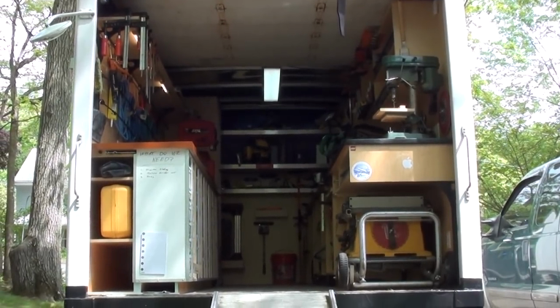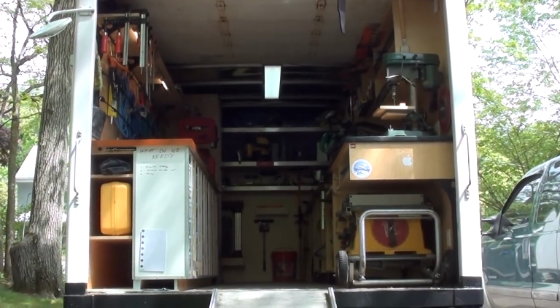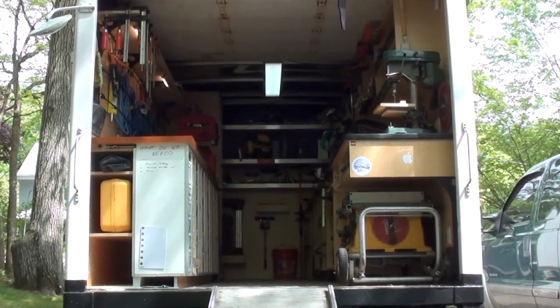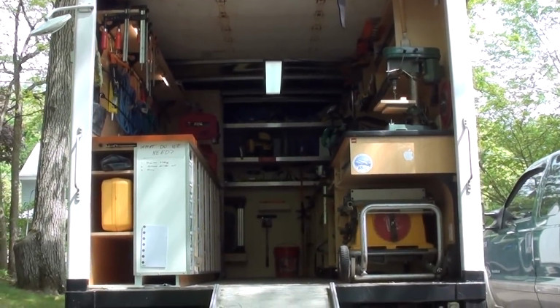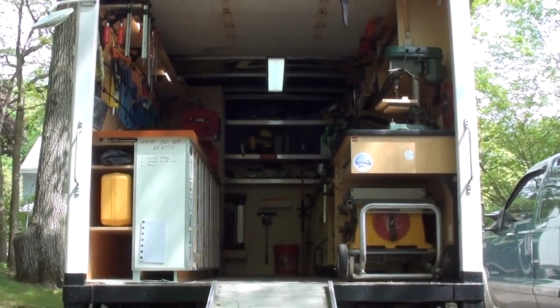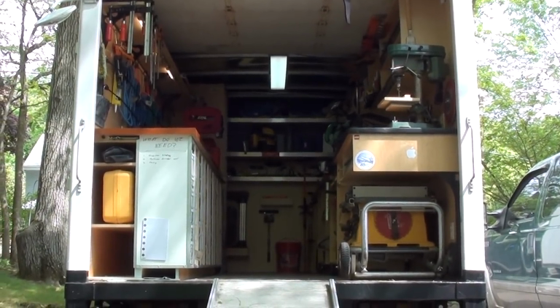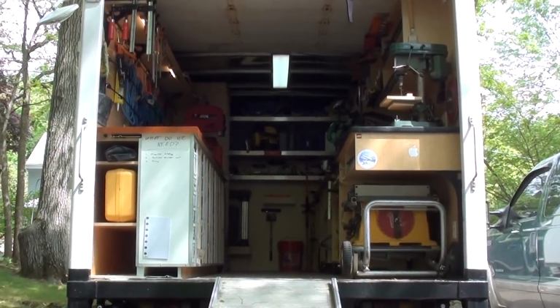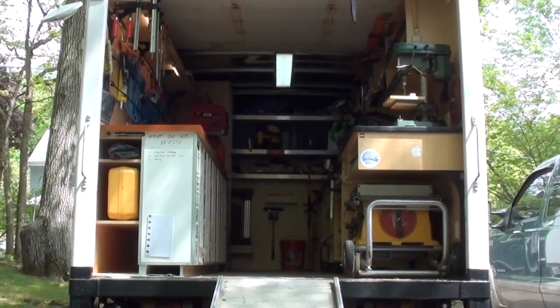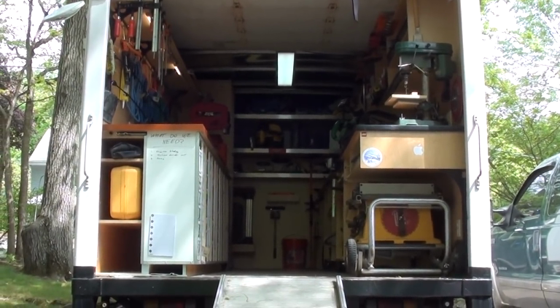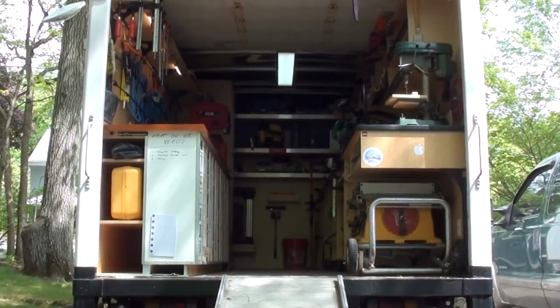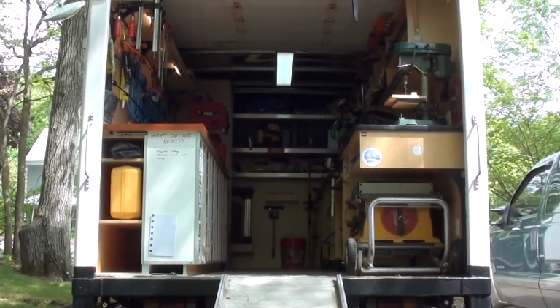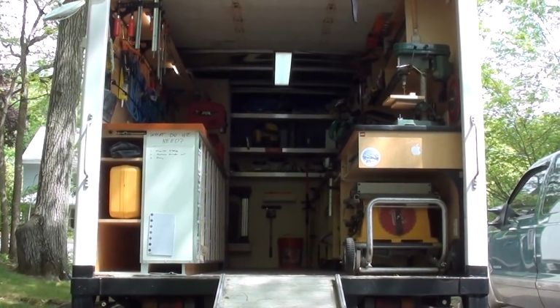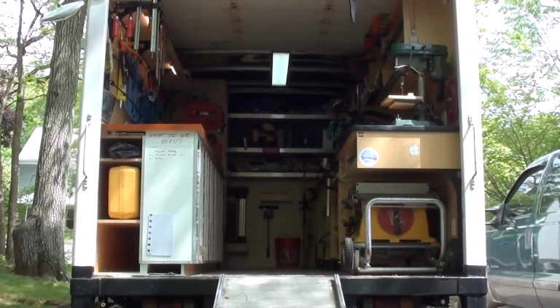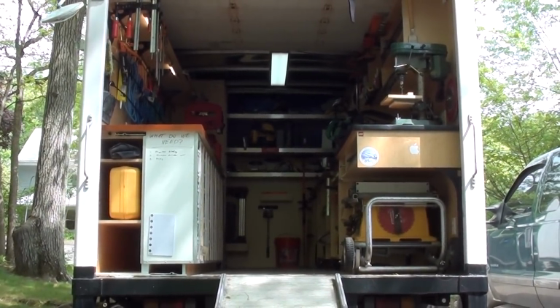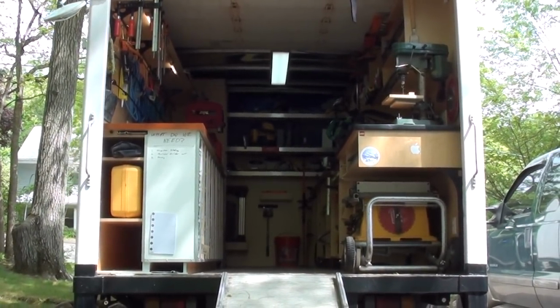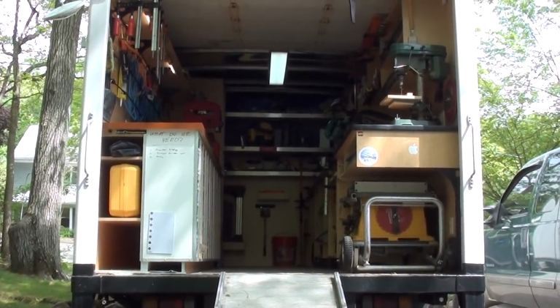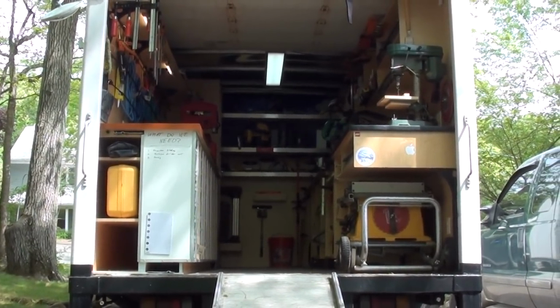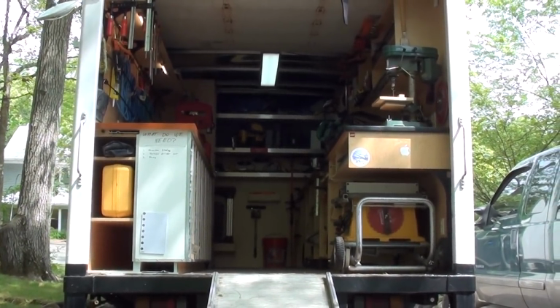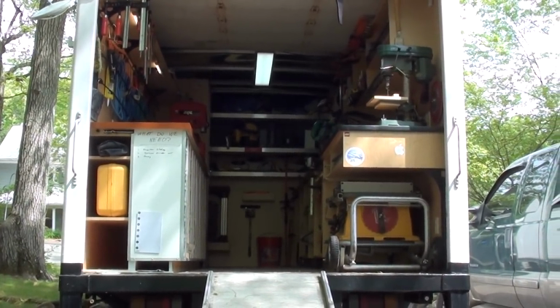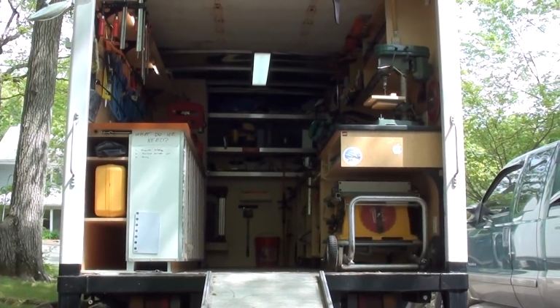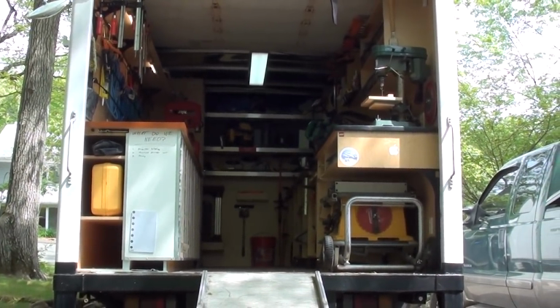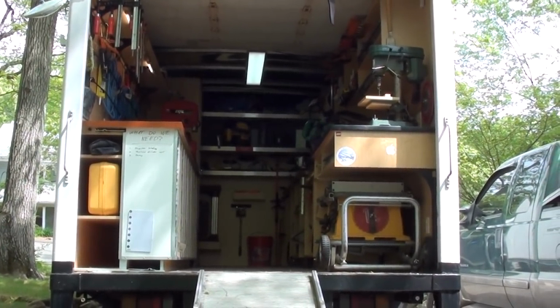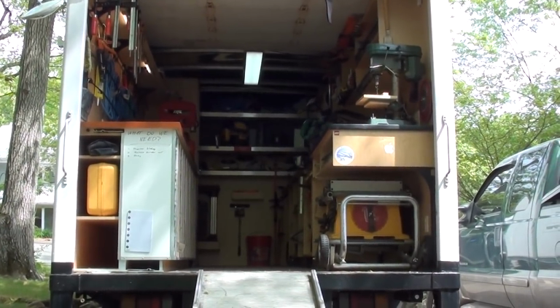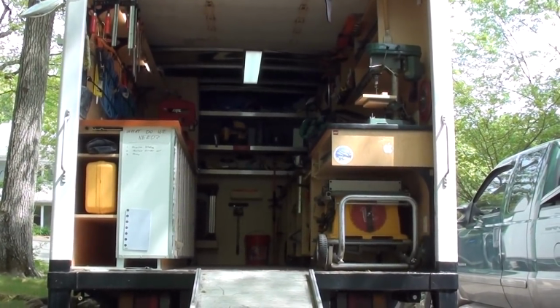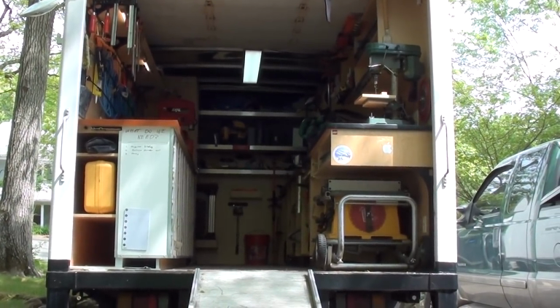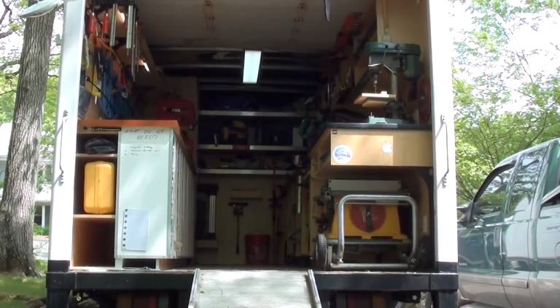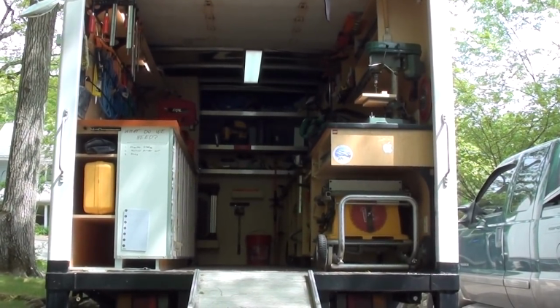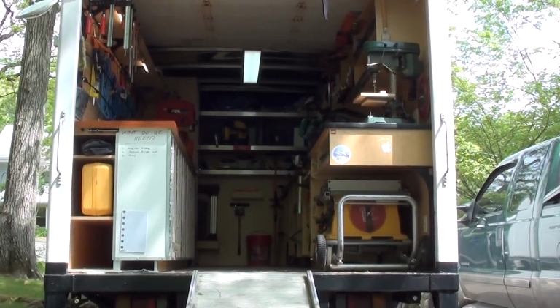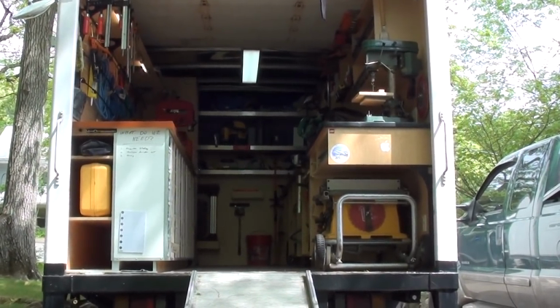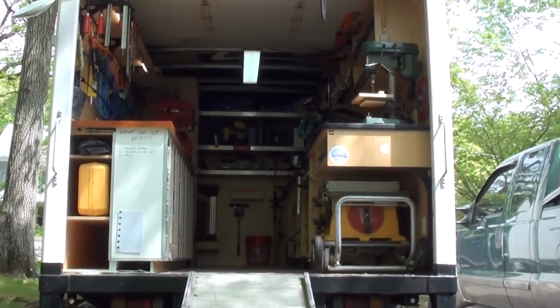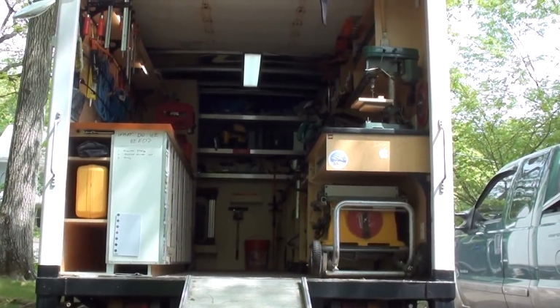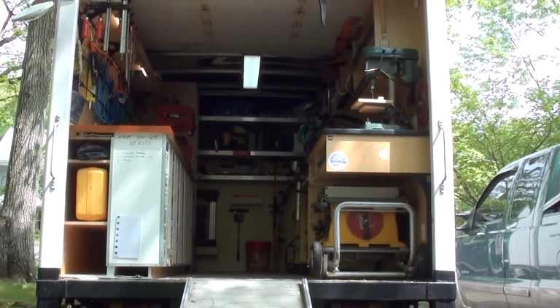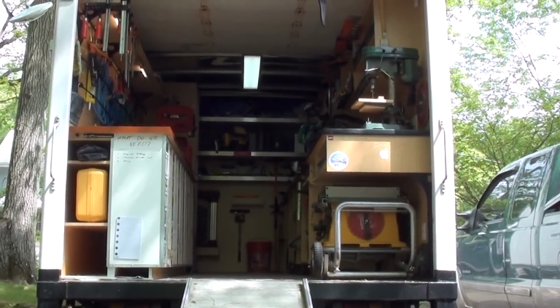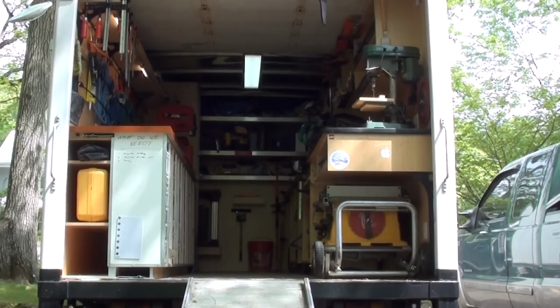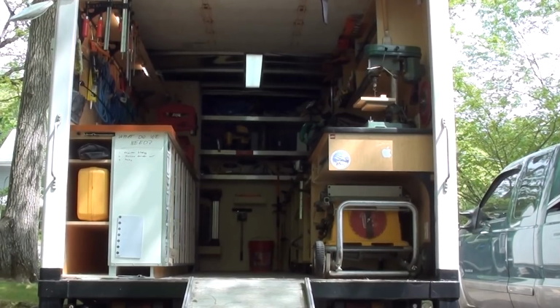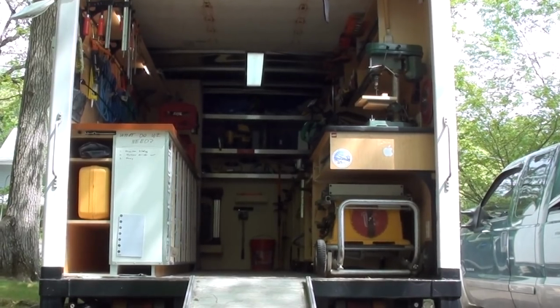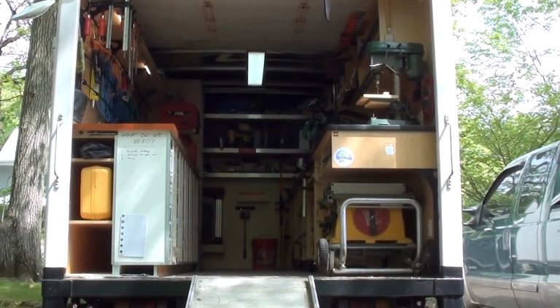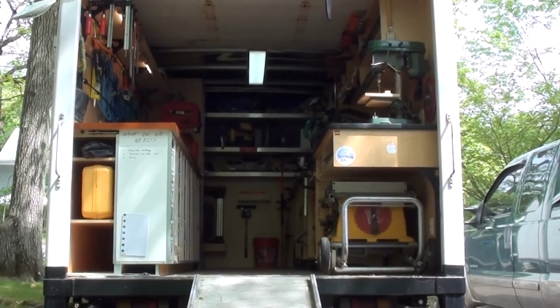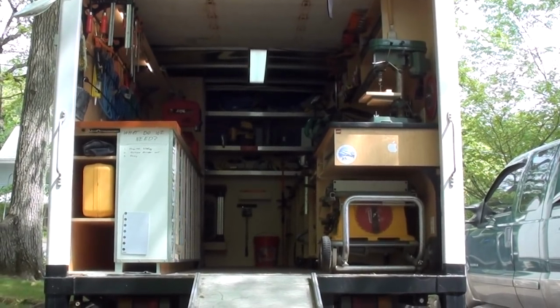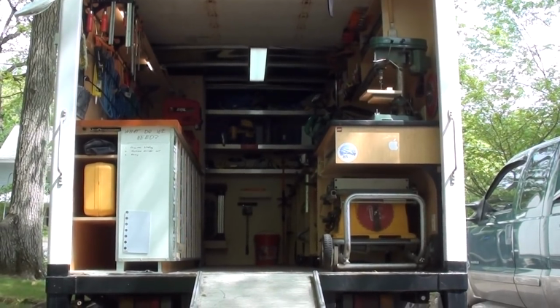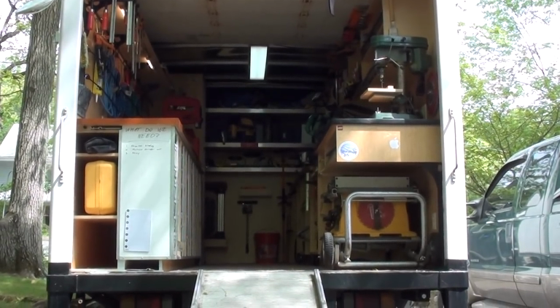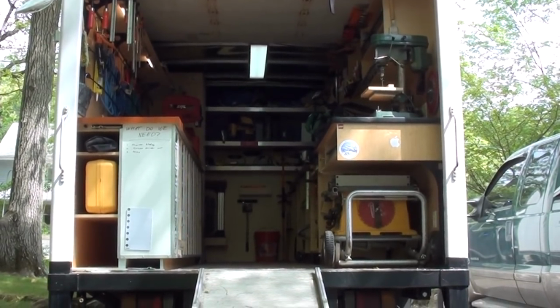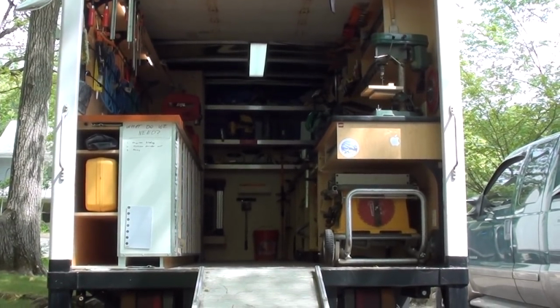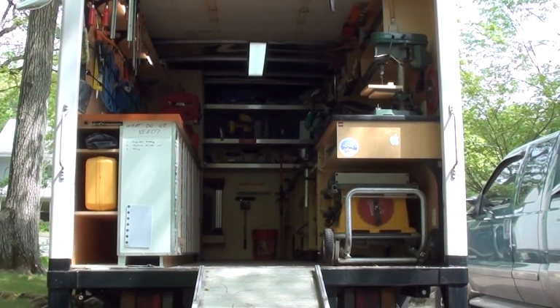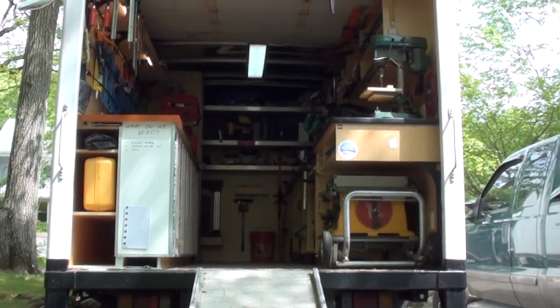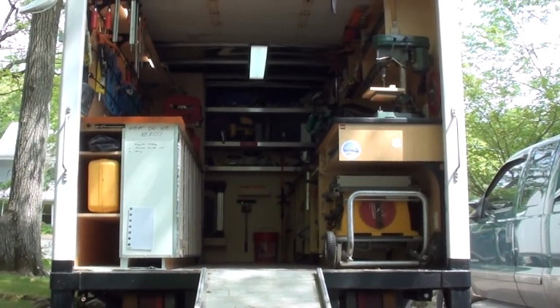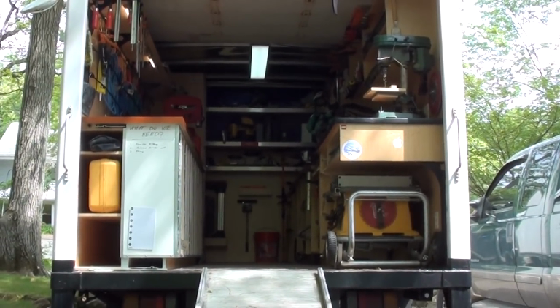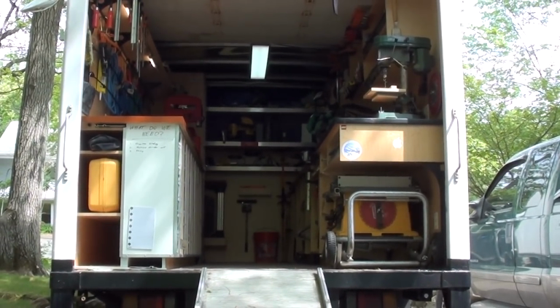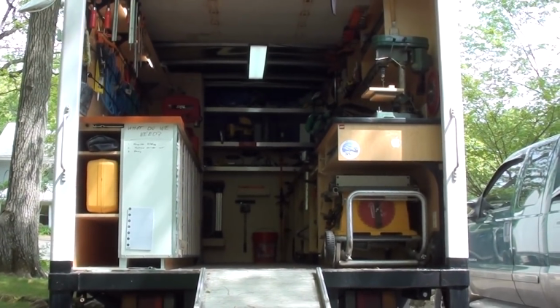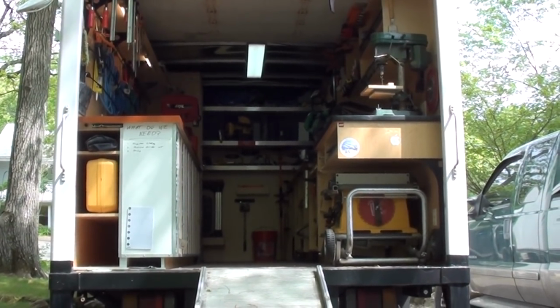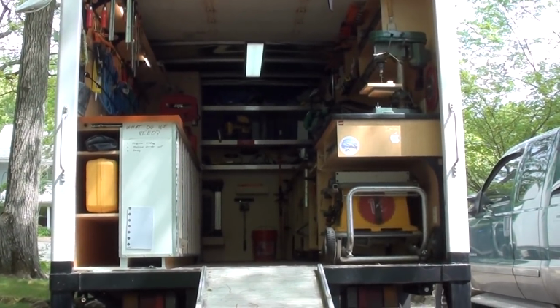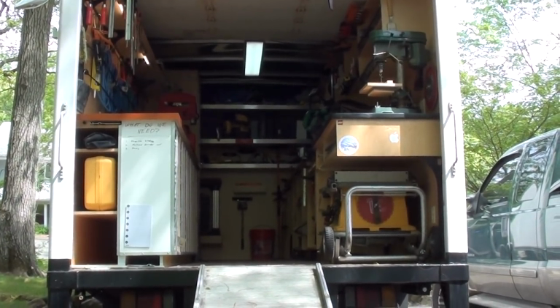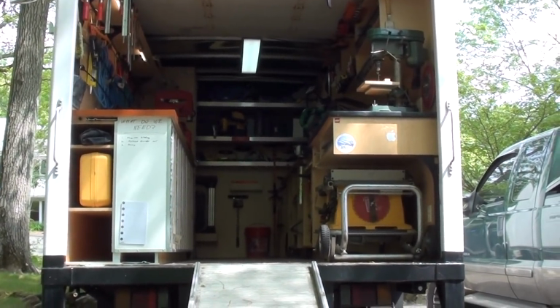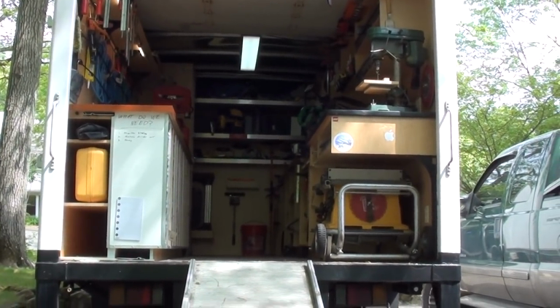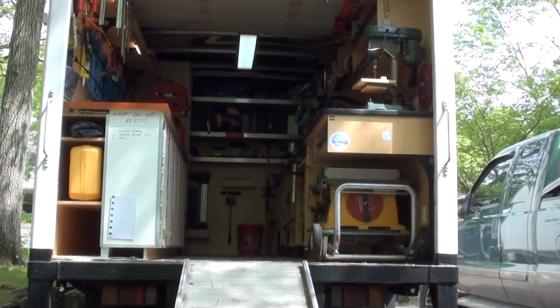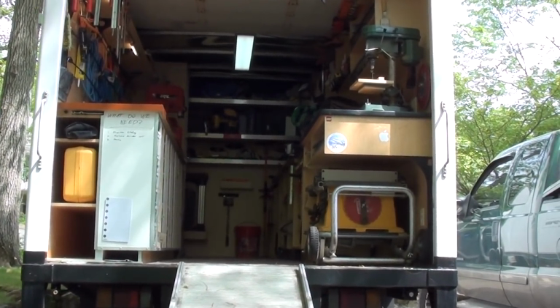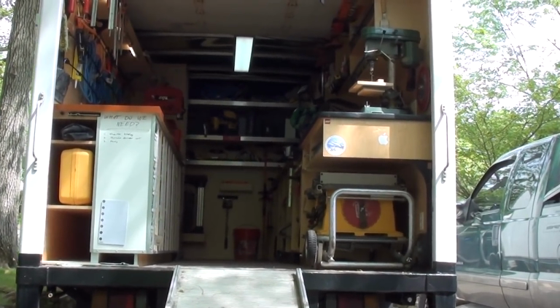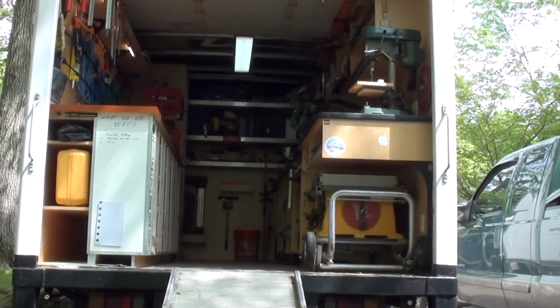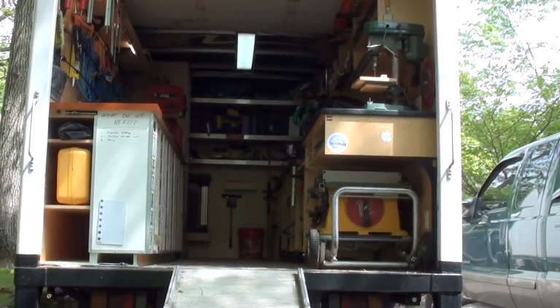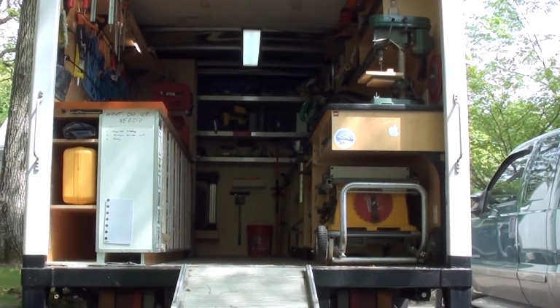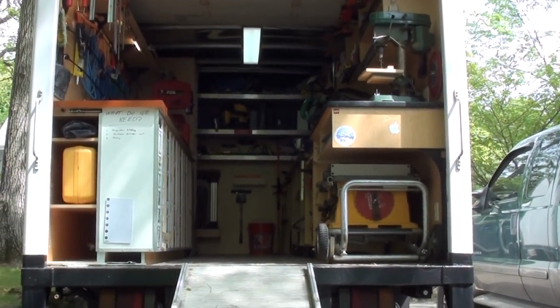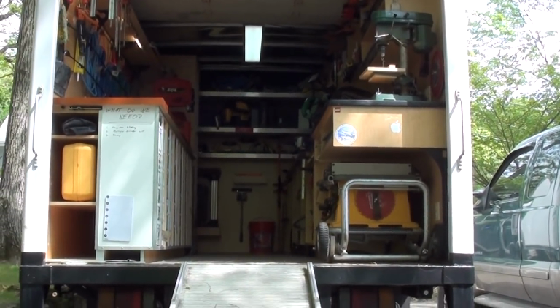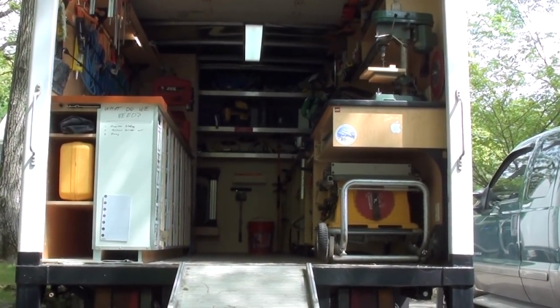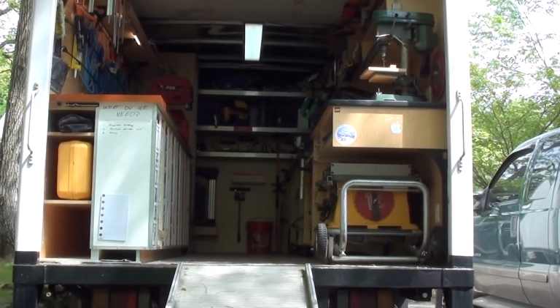Hi, I'm Brian Way. I'm going to show you an extremely lean and efficient woodworking box truck that I have set up just for myself and my work crew.